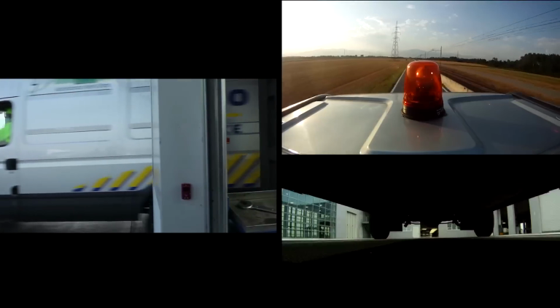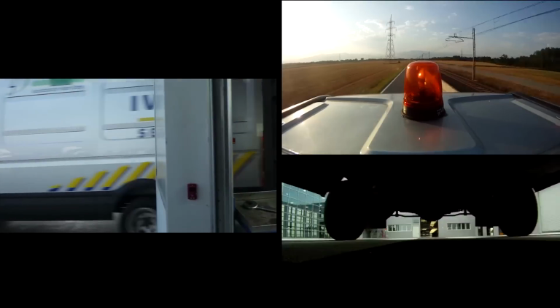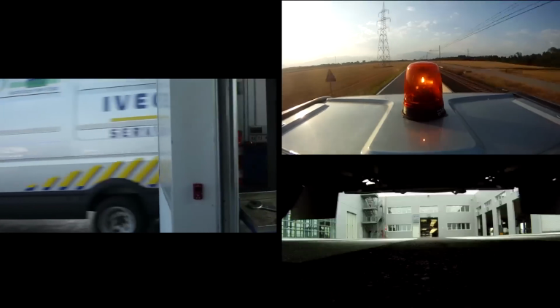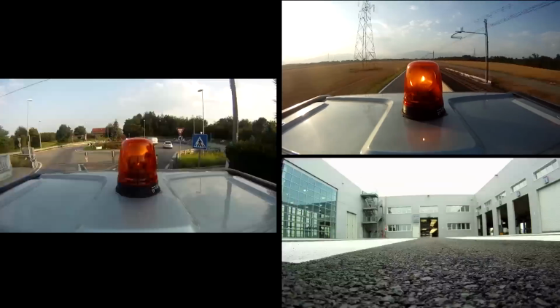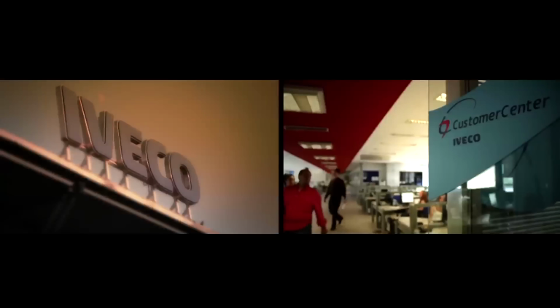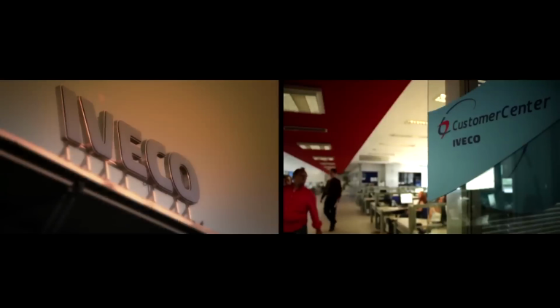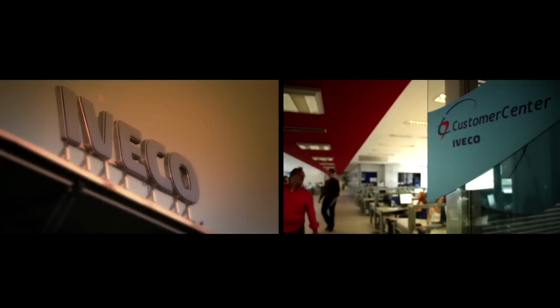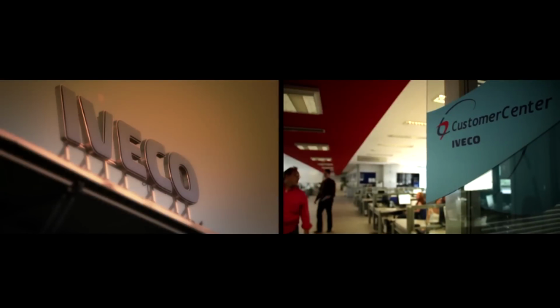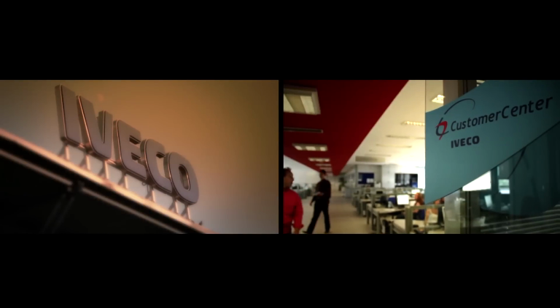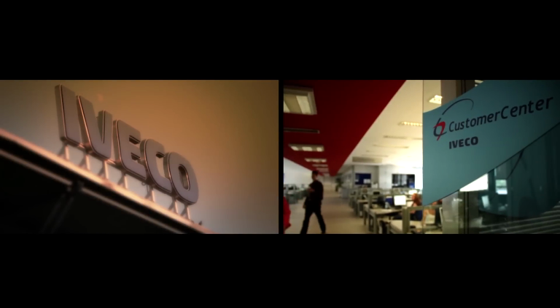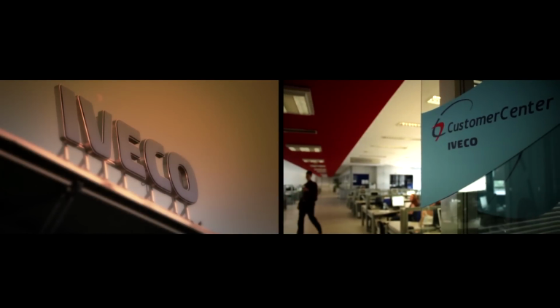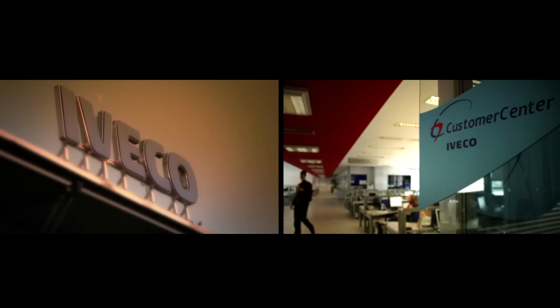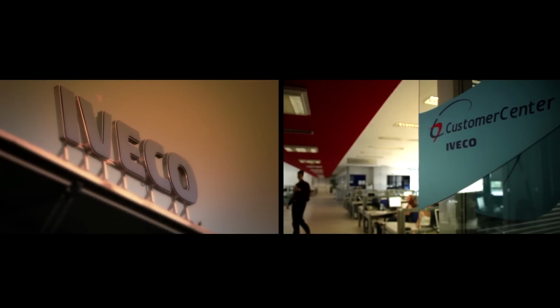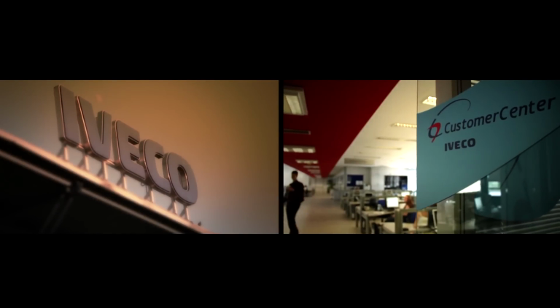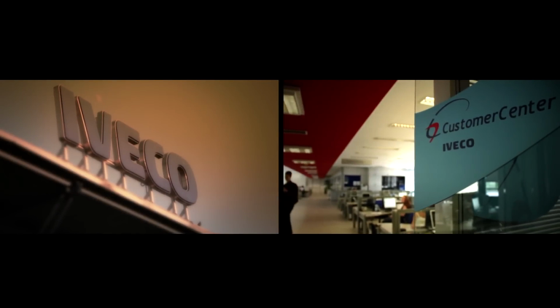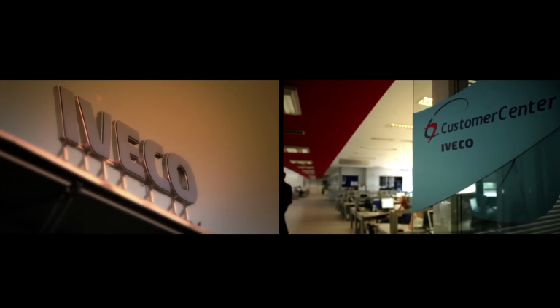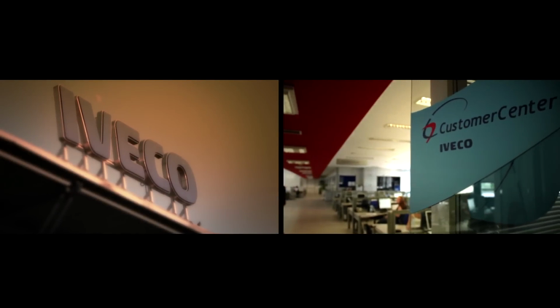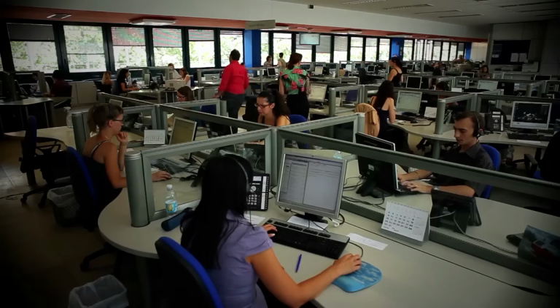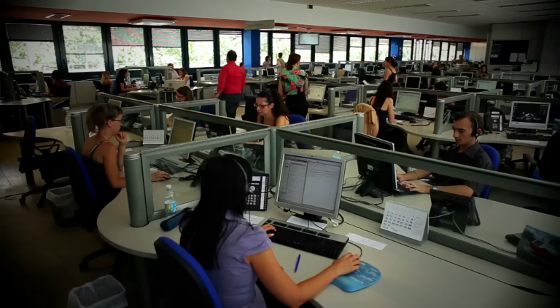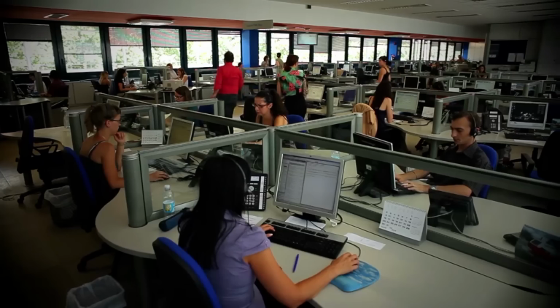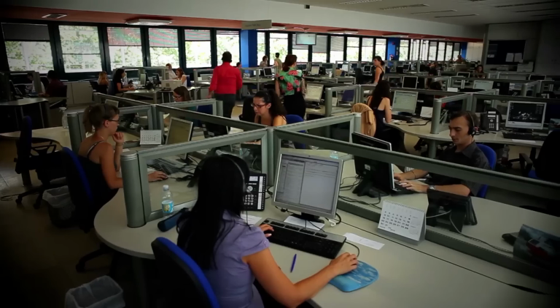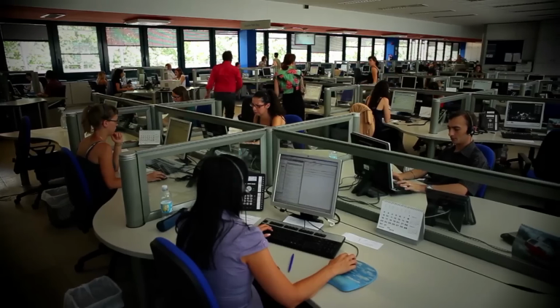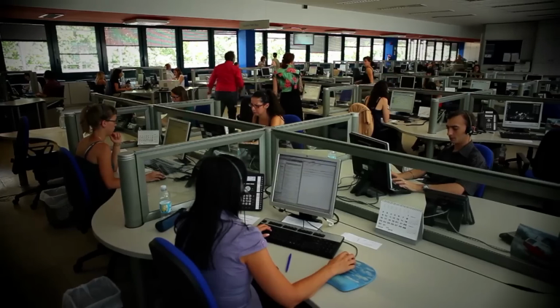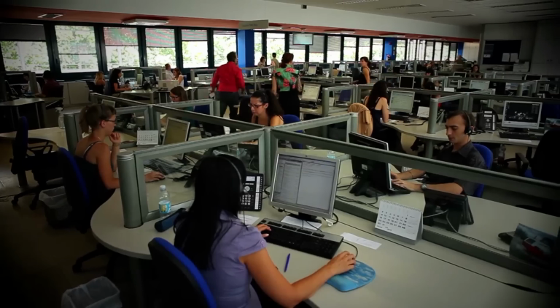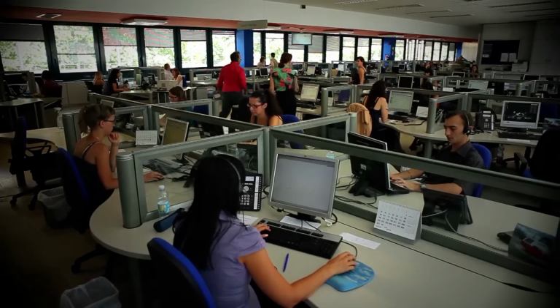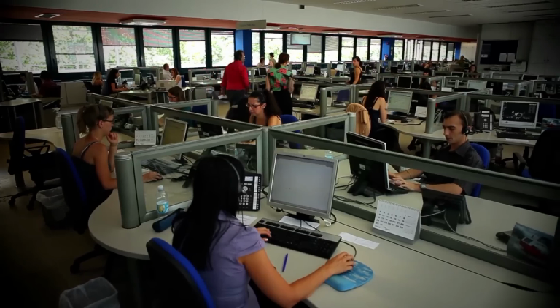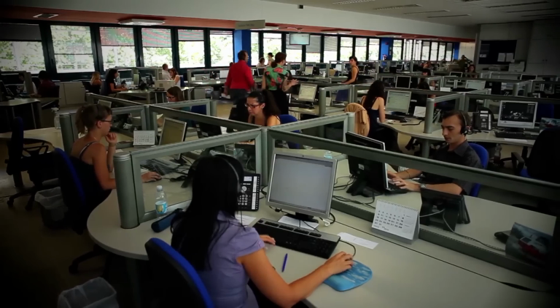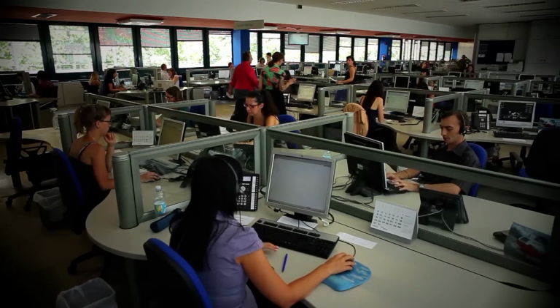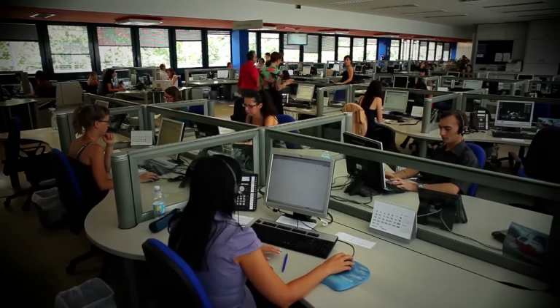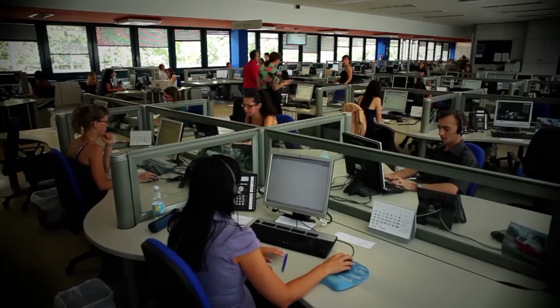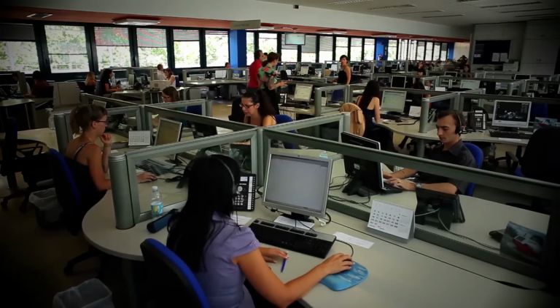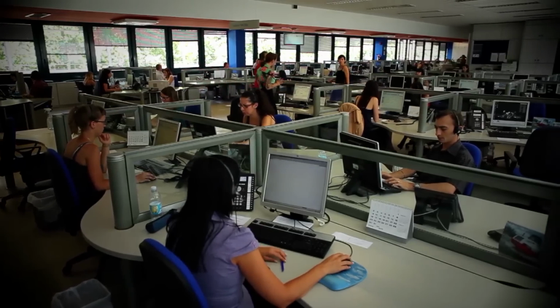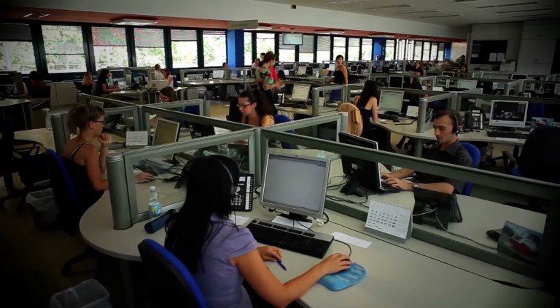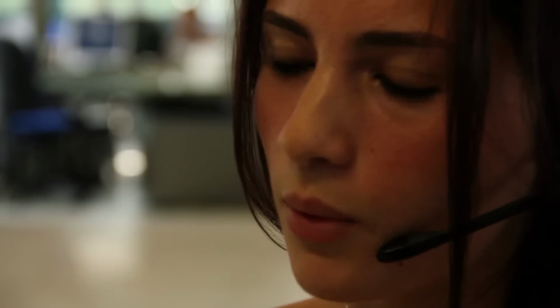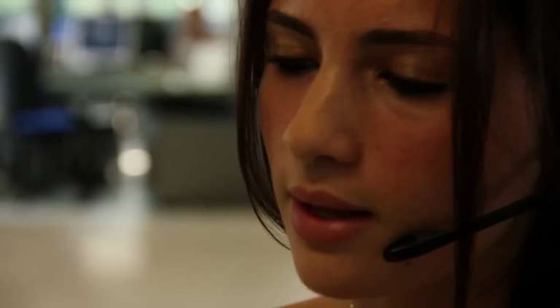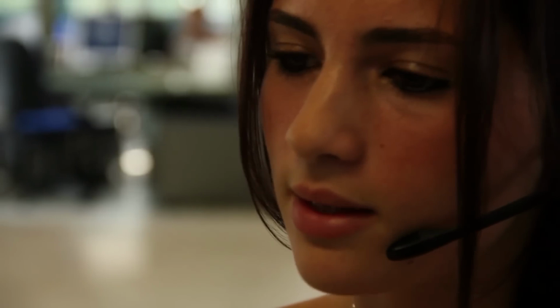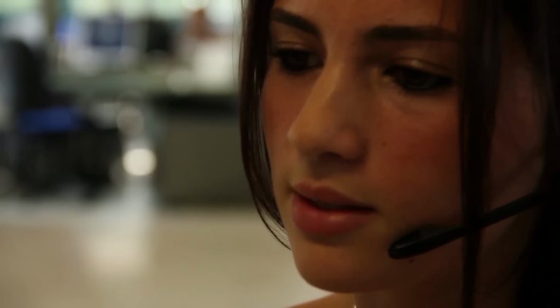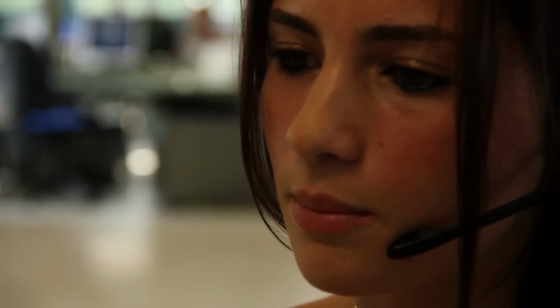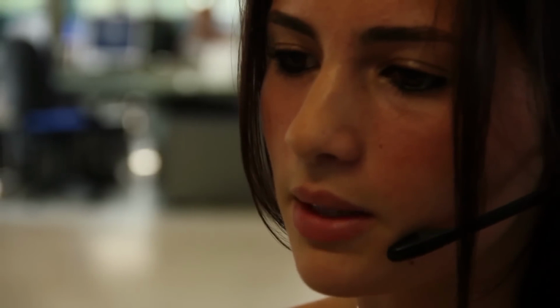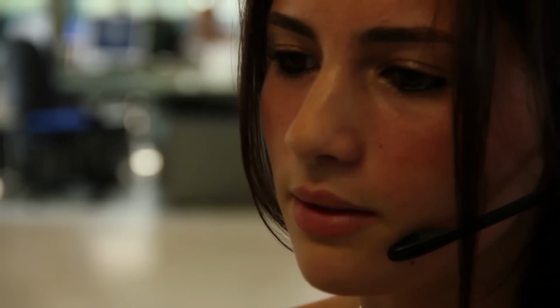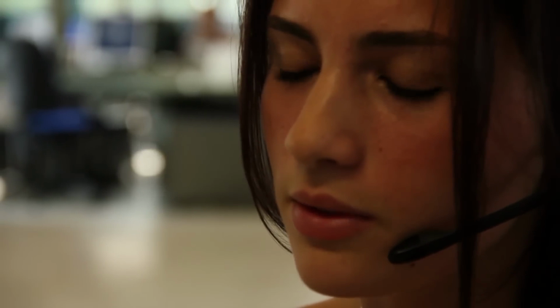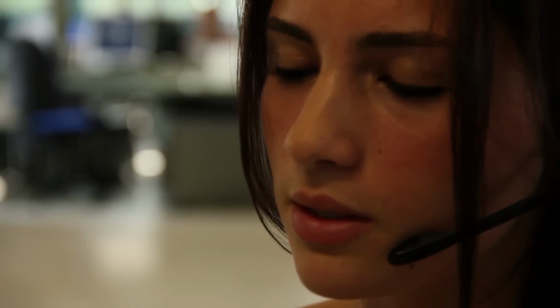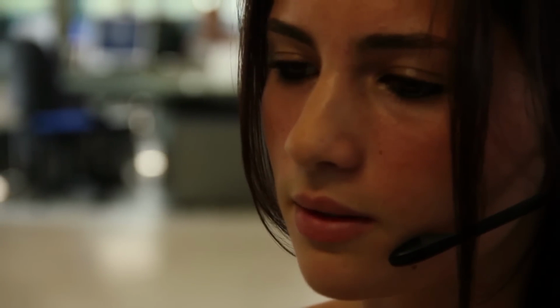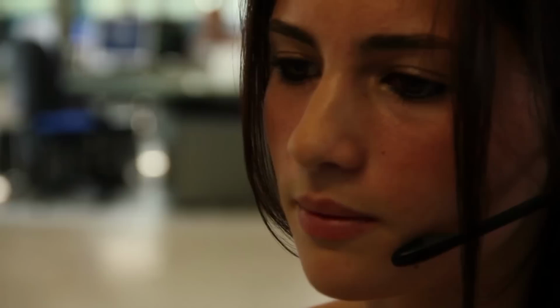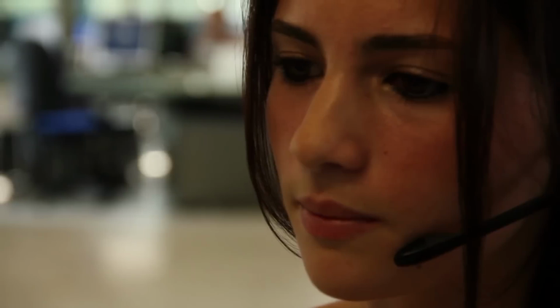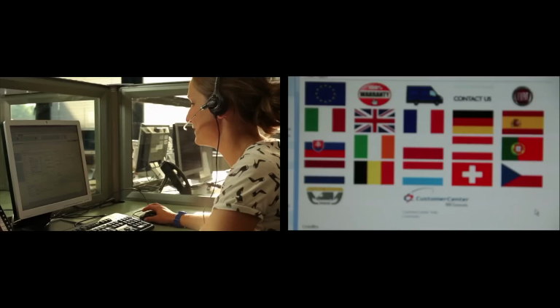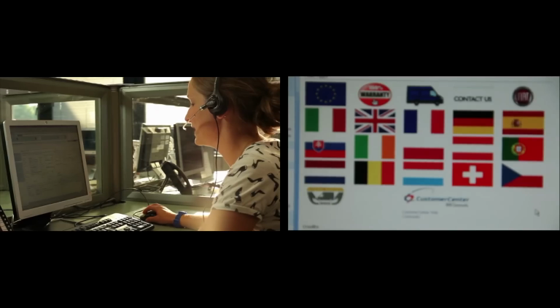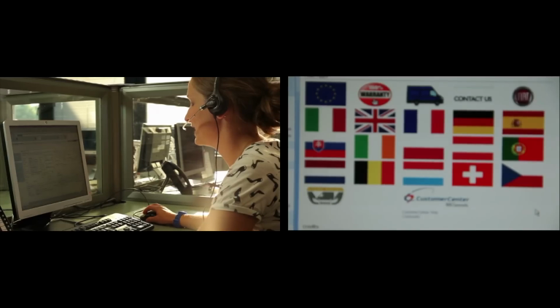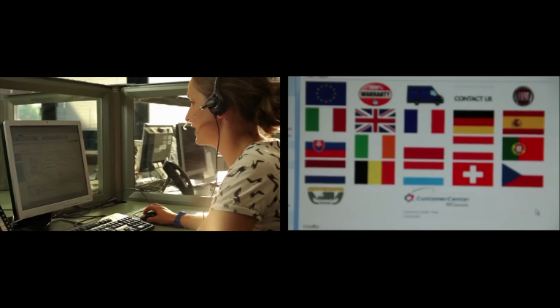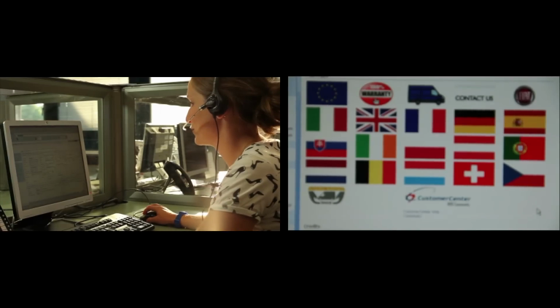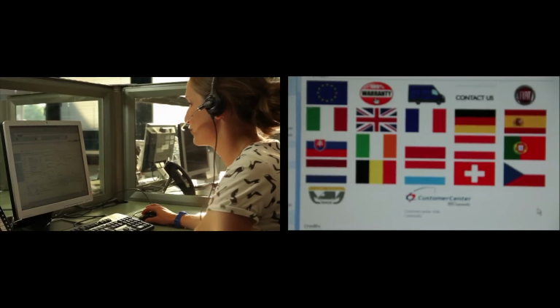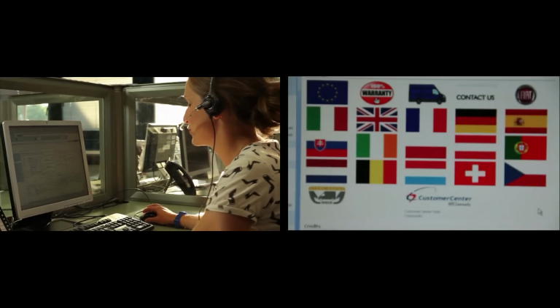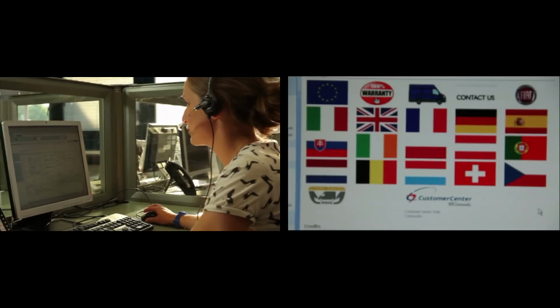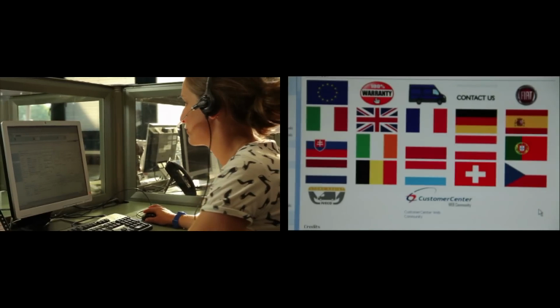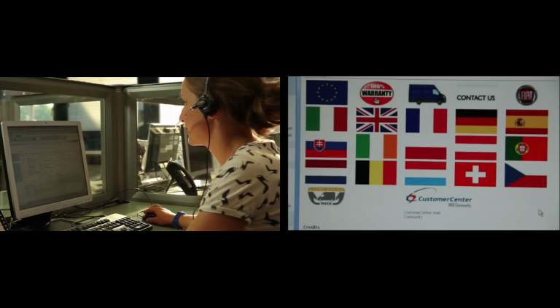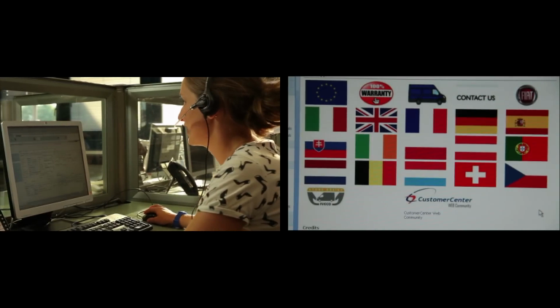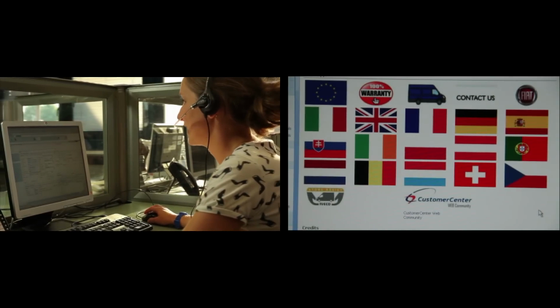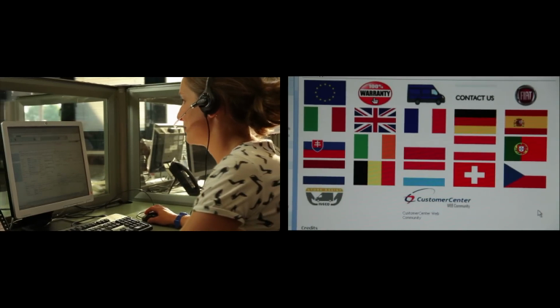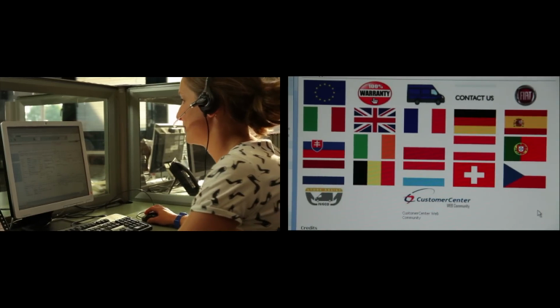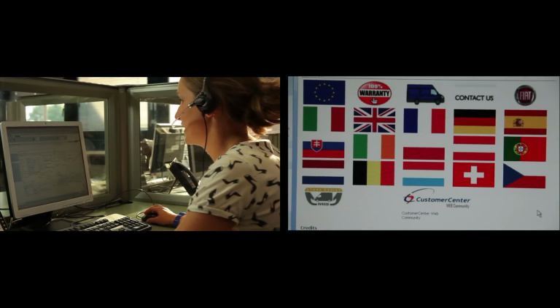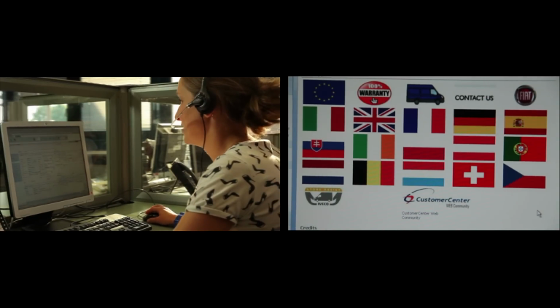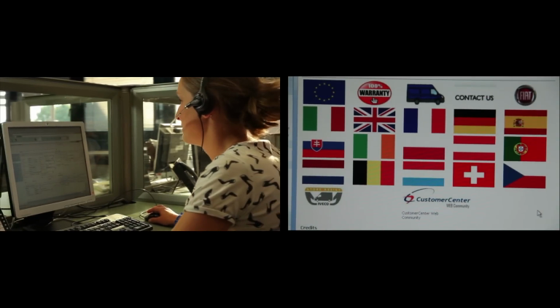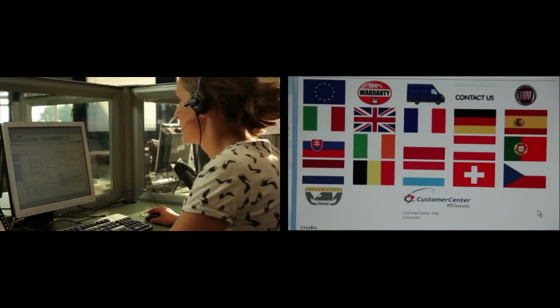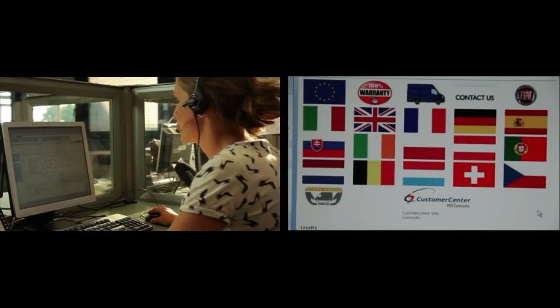The Iveco customer centre, also available round-the-clock, is ready to assist operators in 10 different languages.